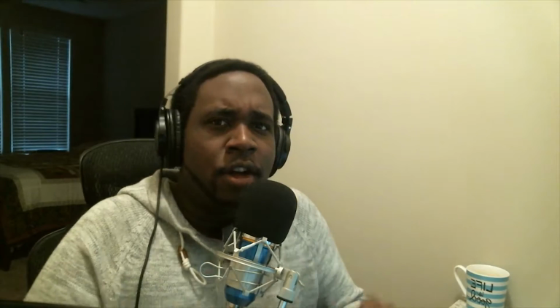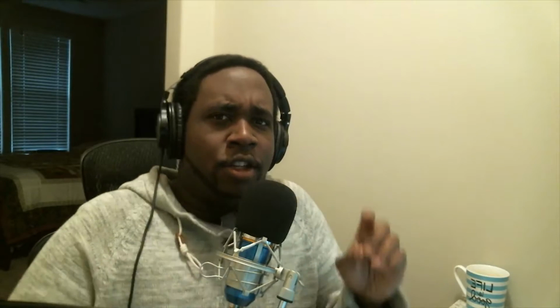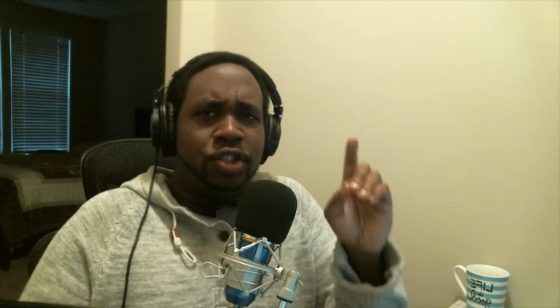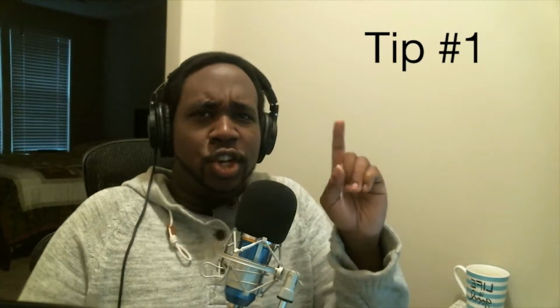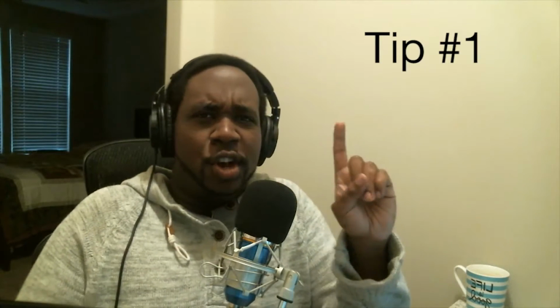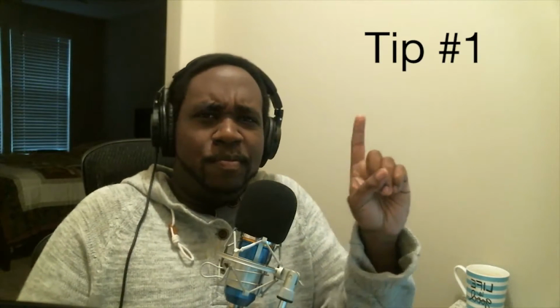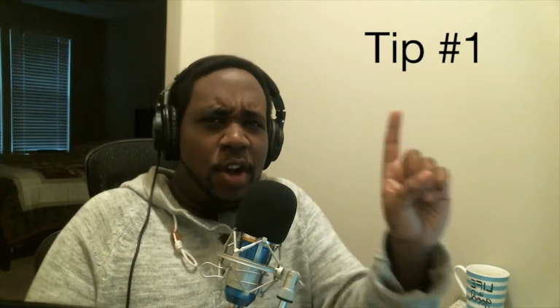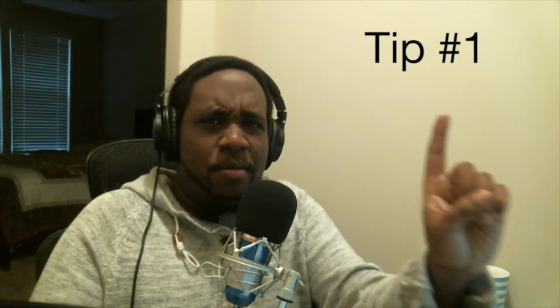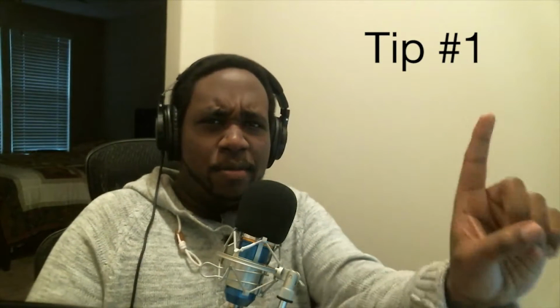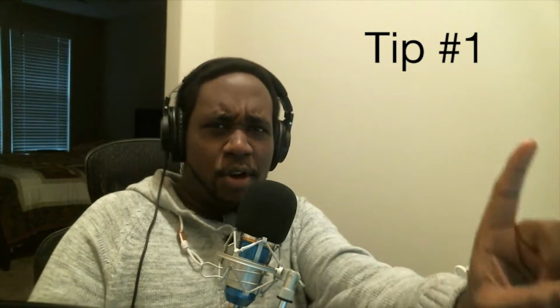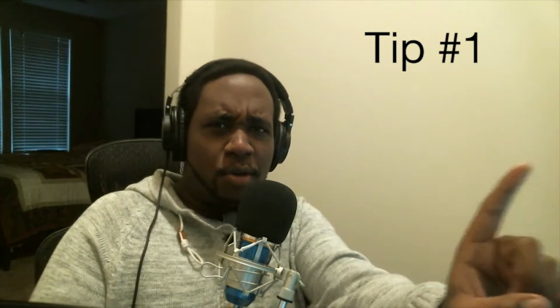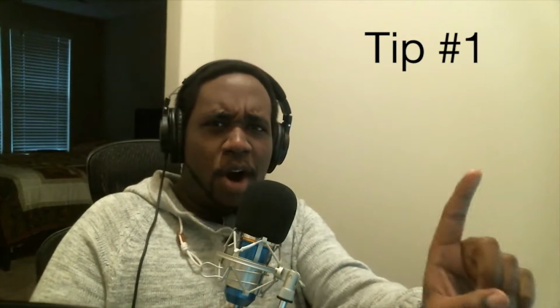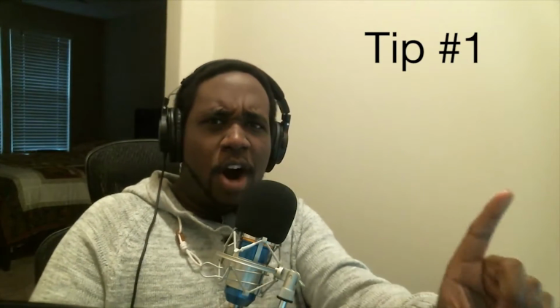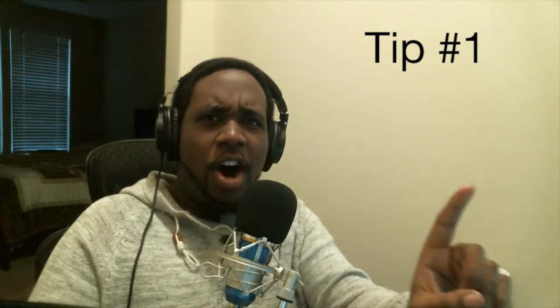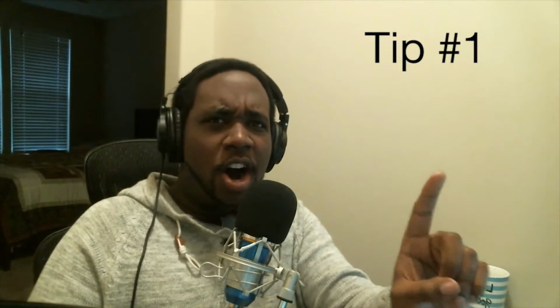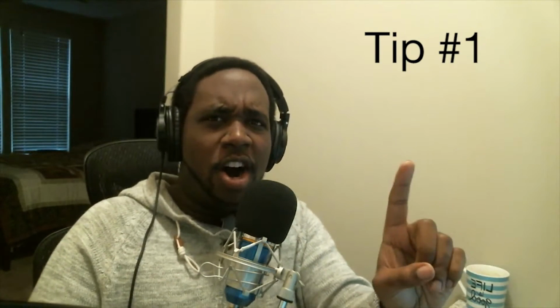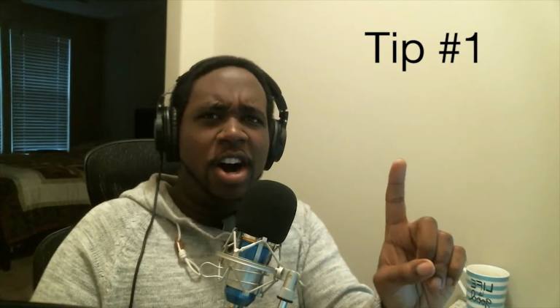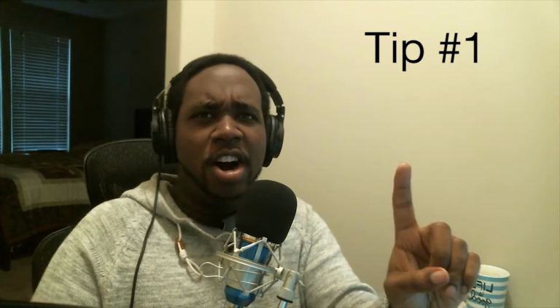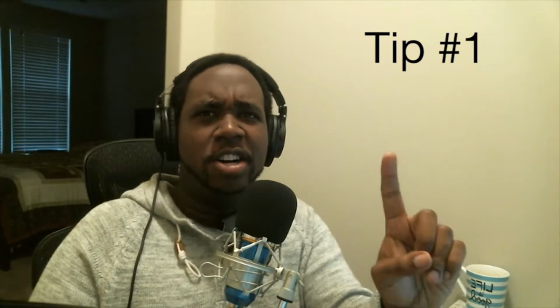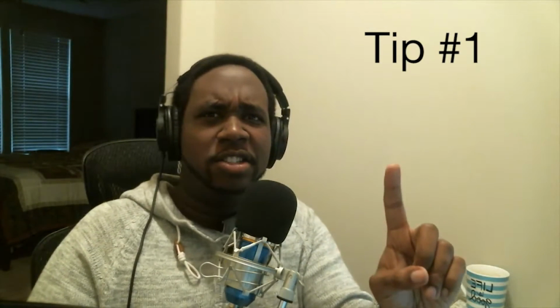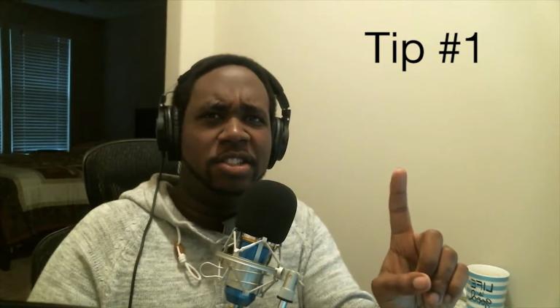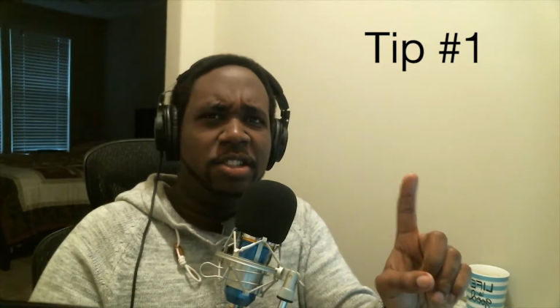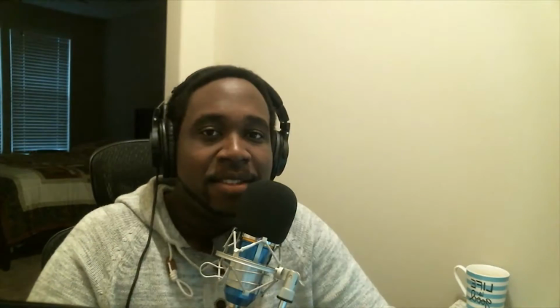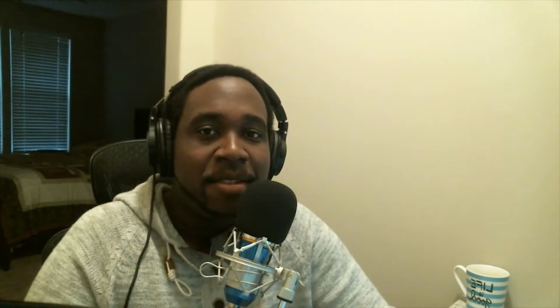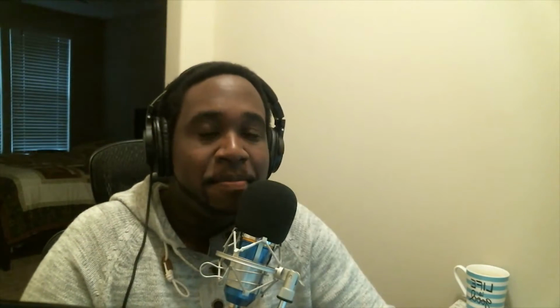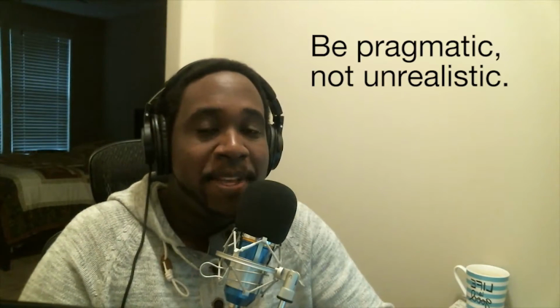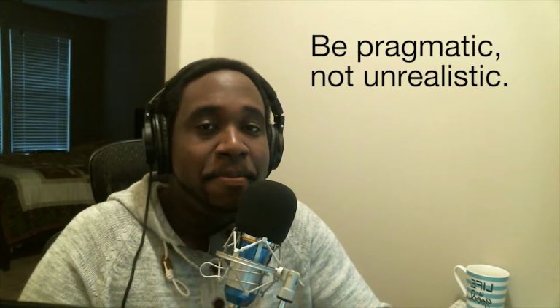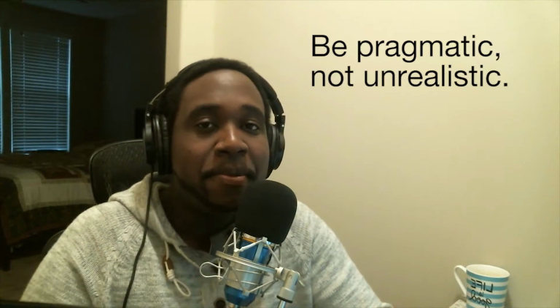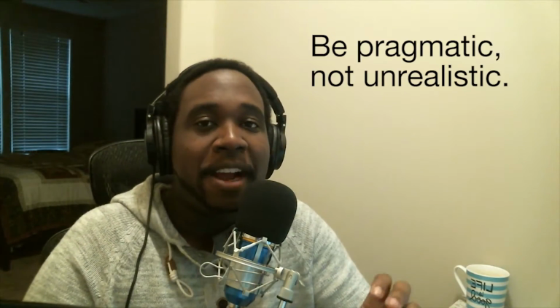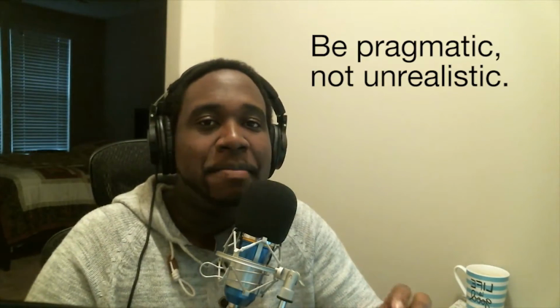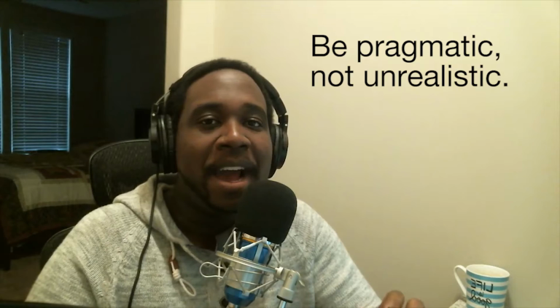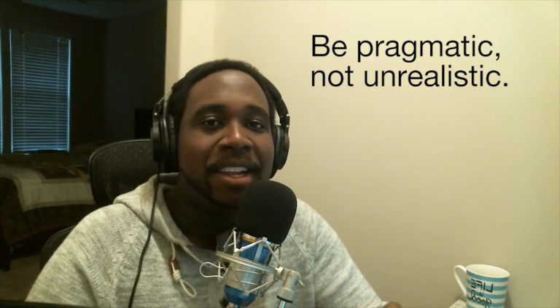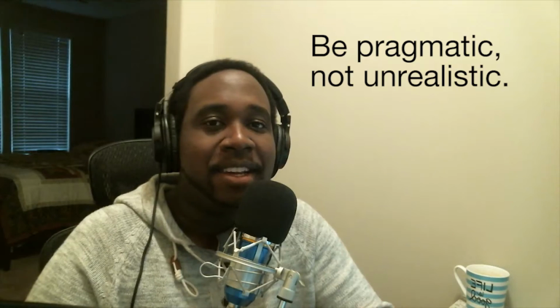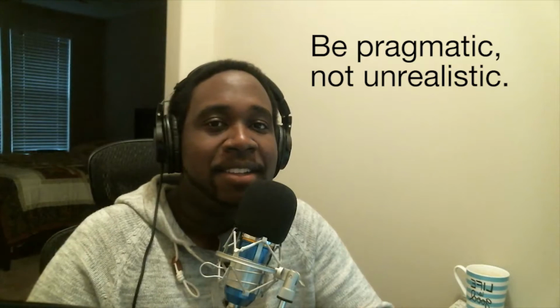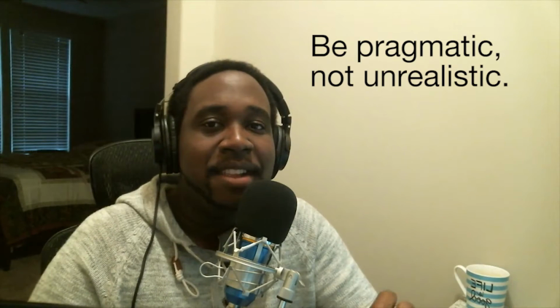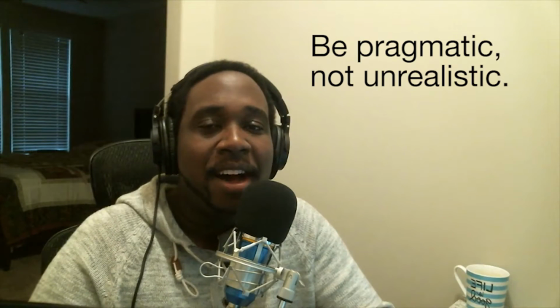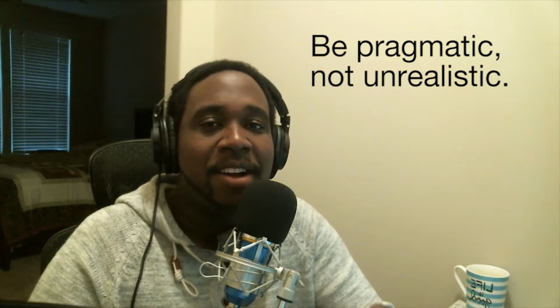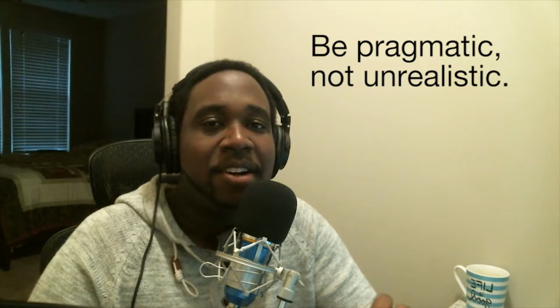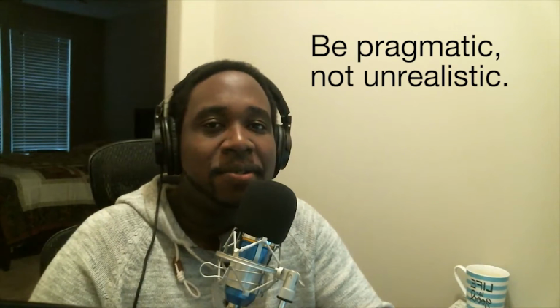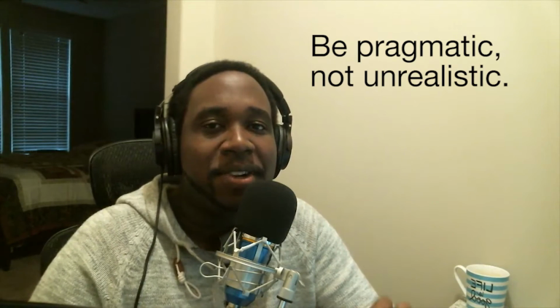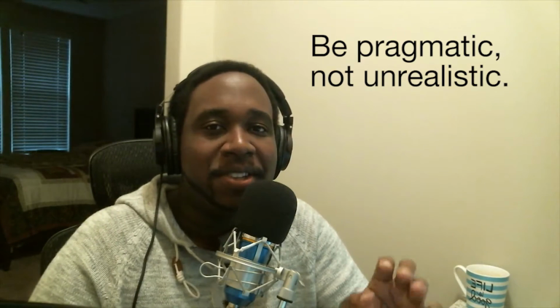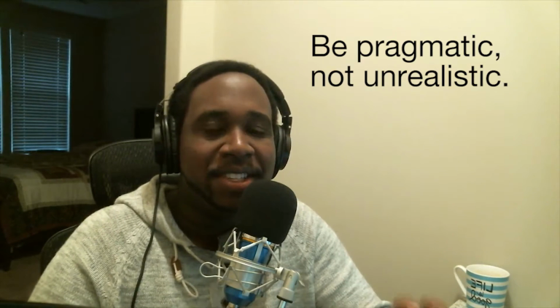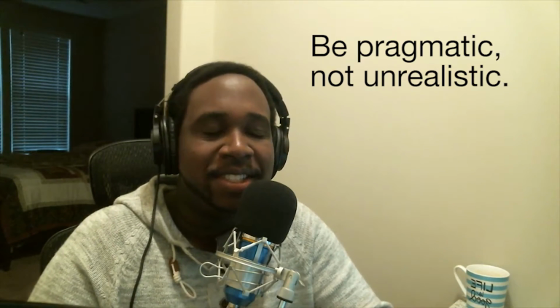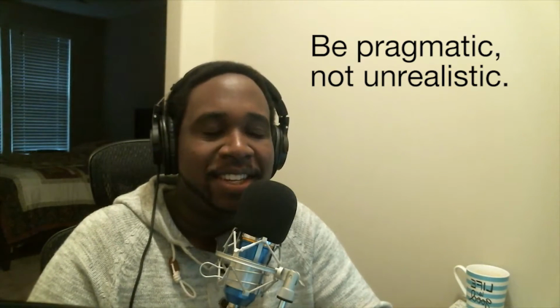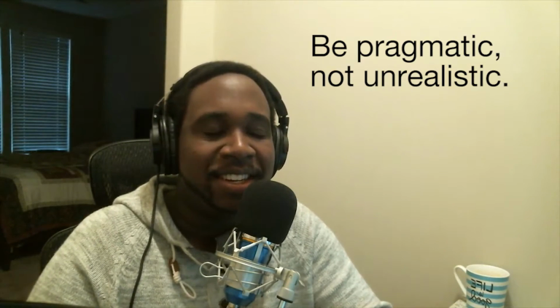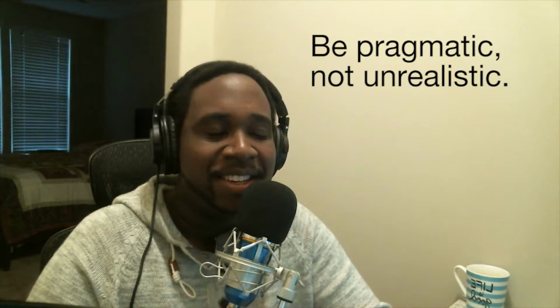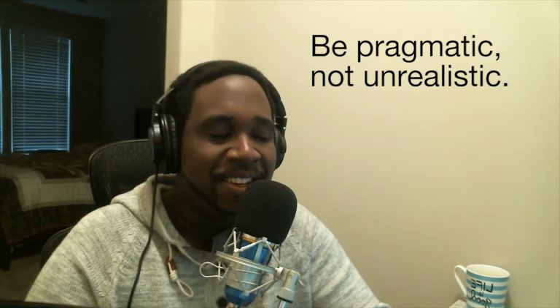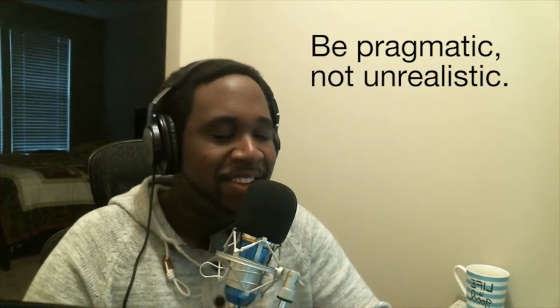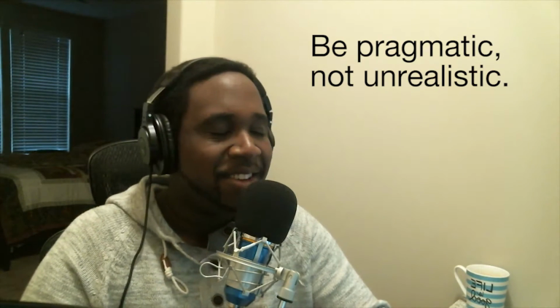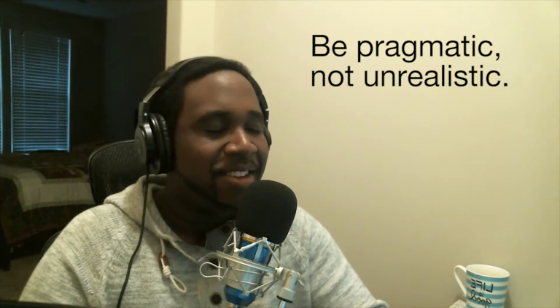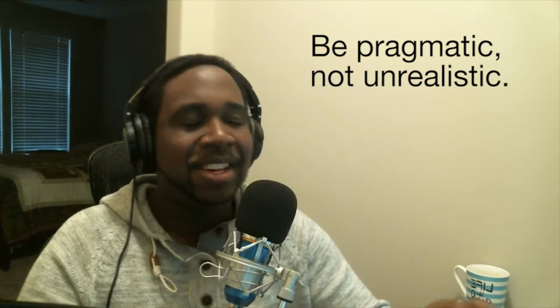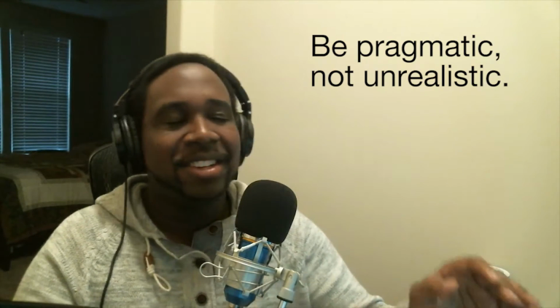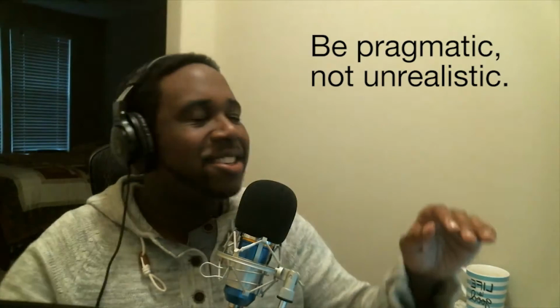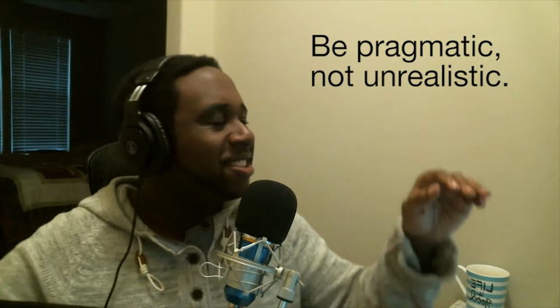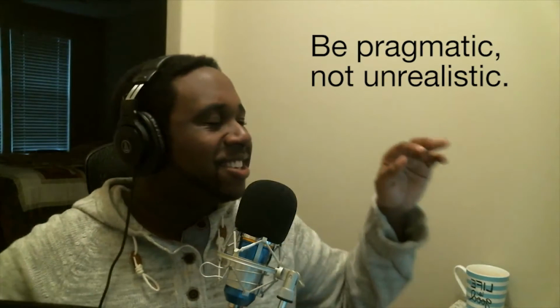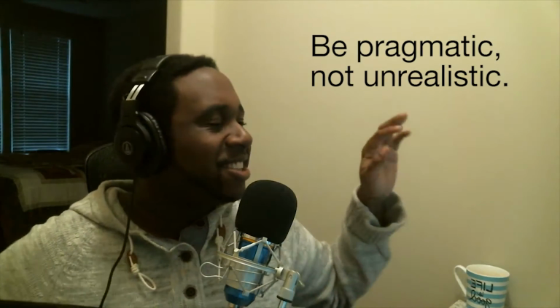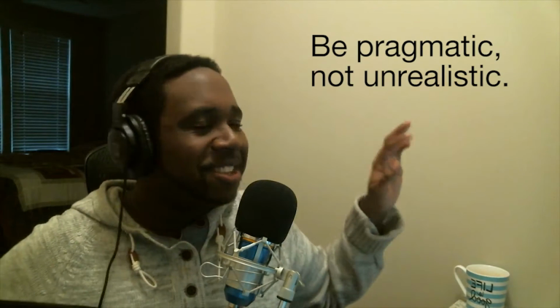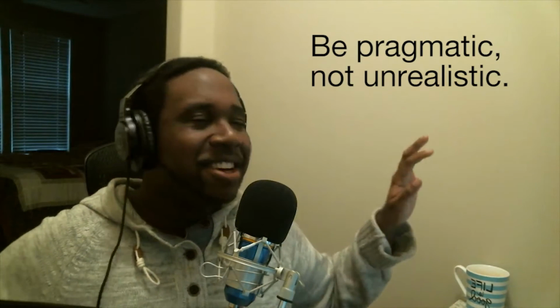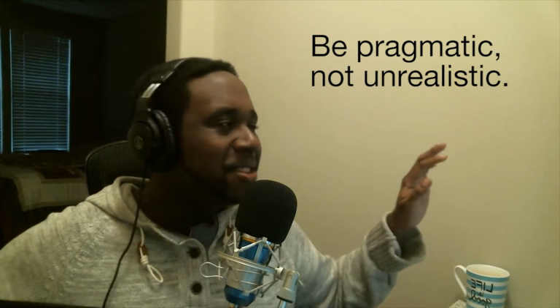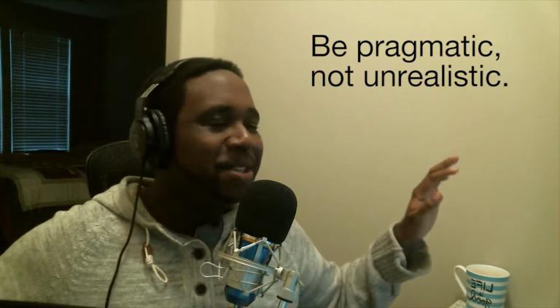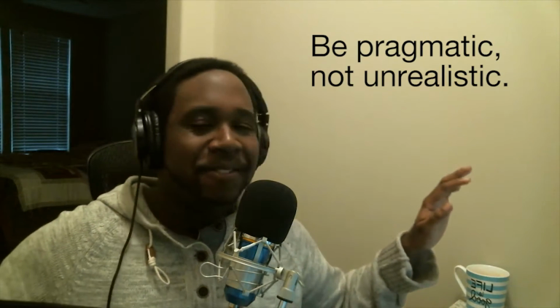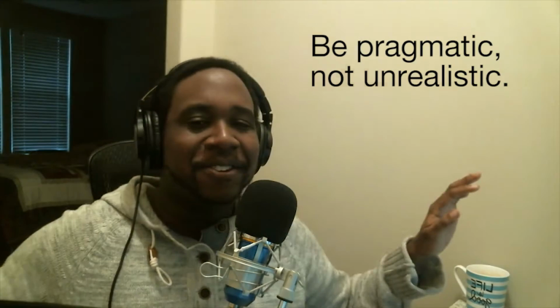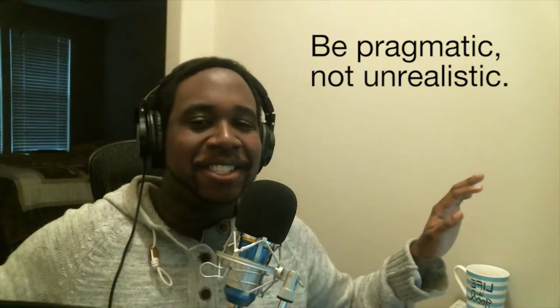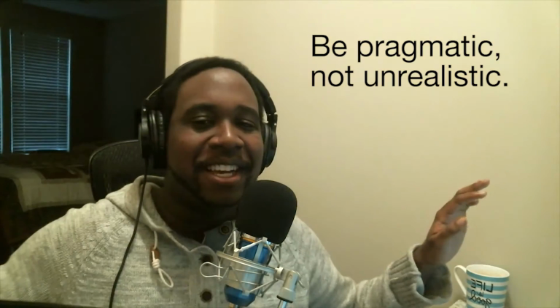Tip number one! Be pragmatic, not unrealistic.